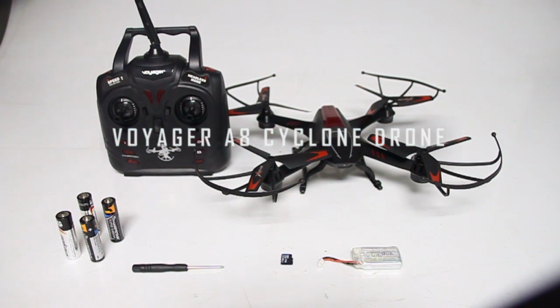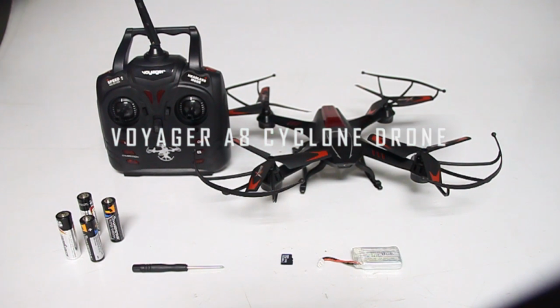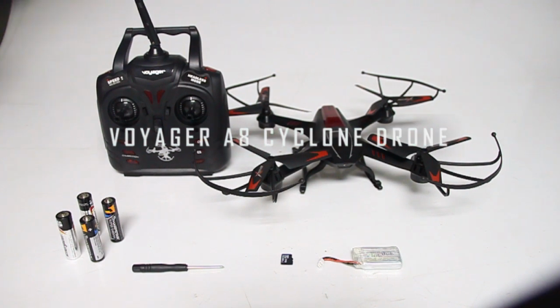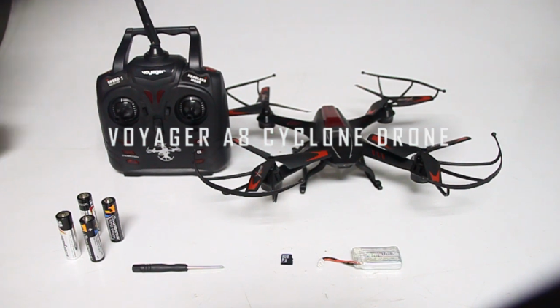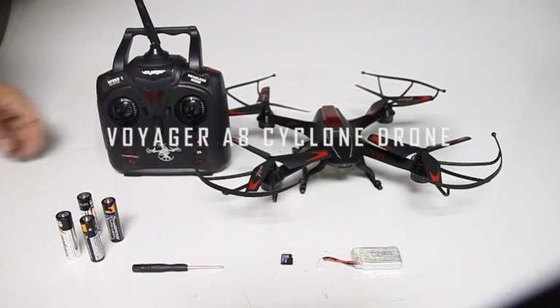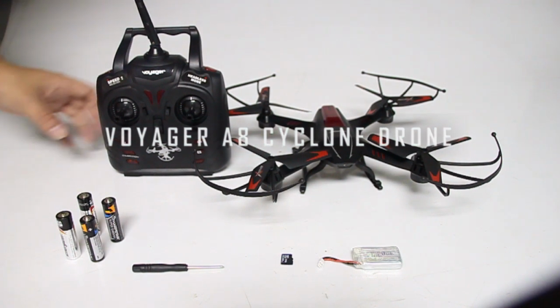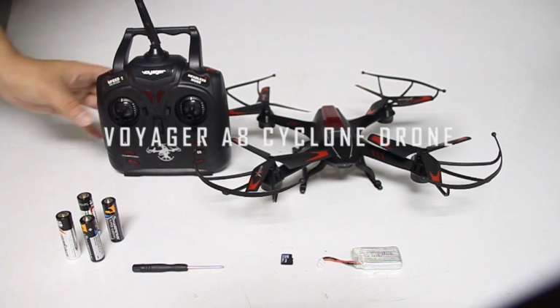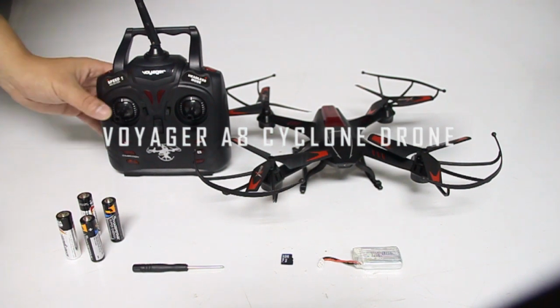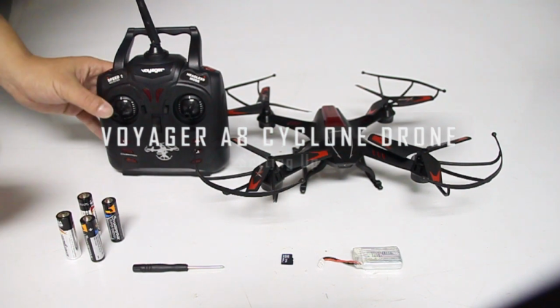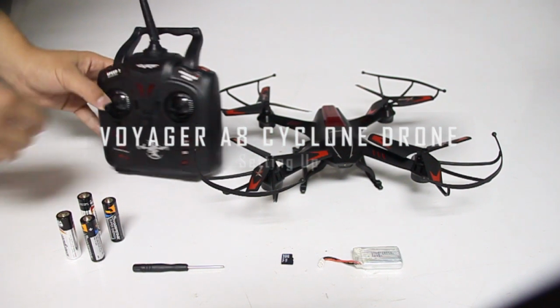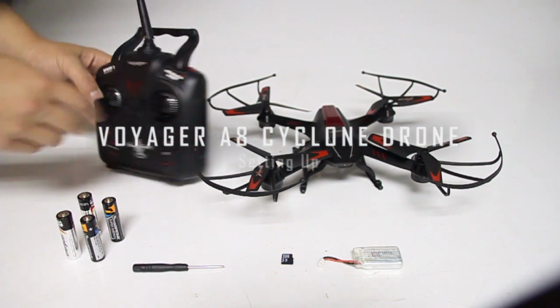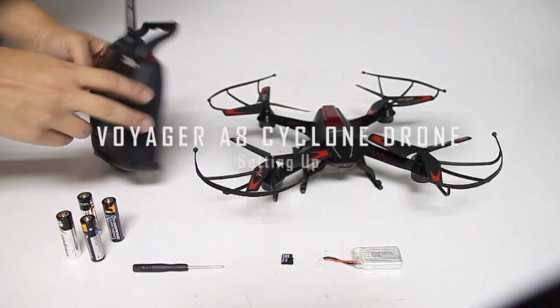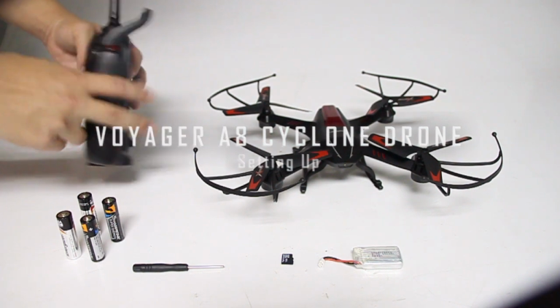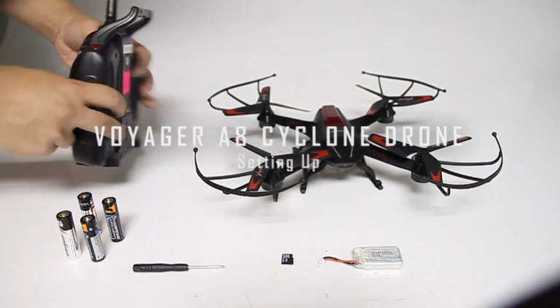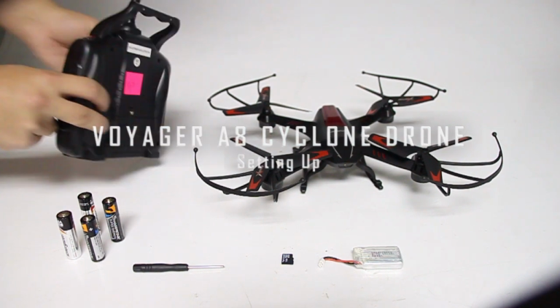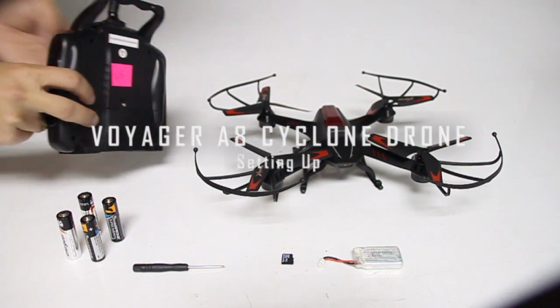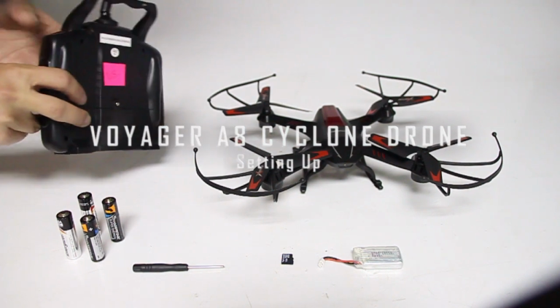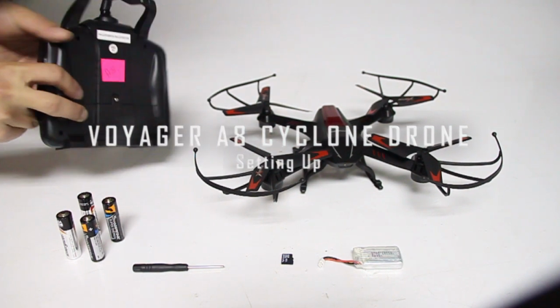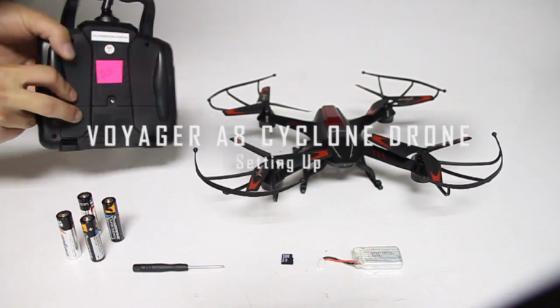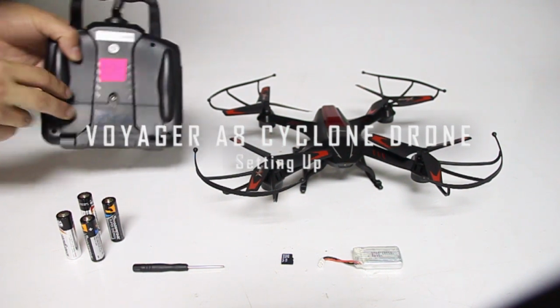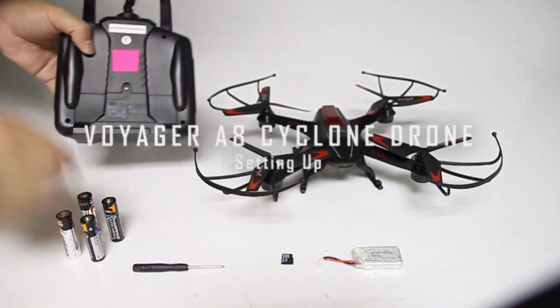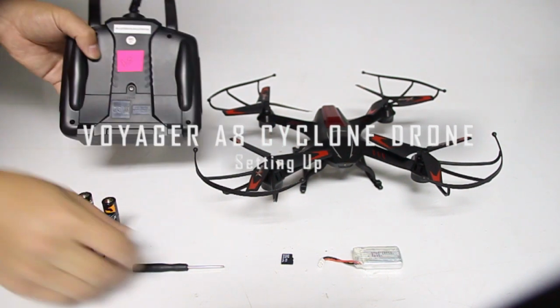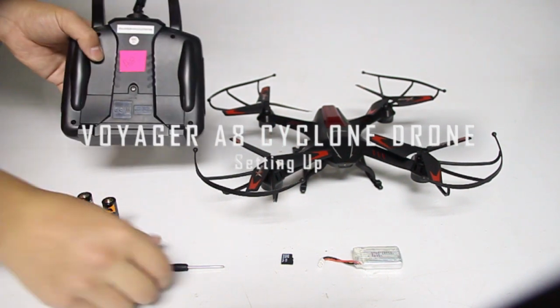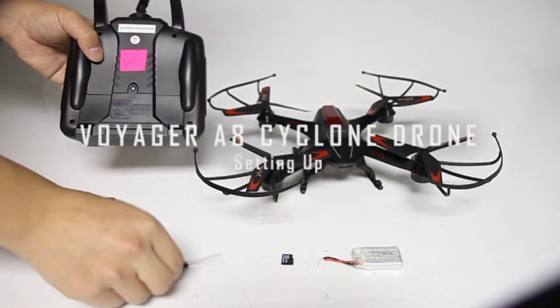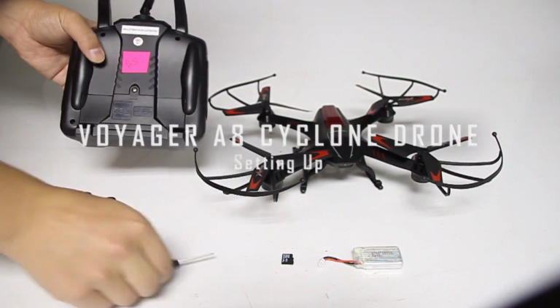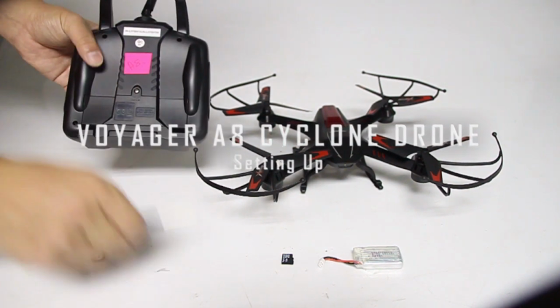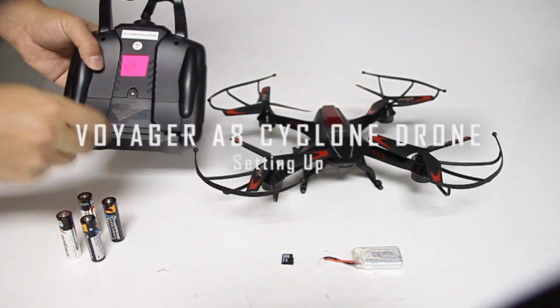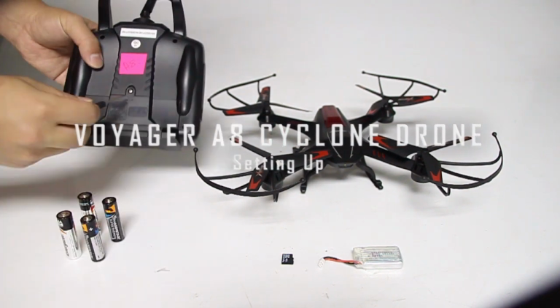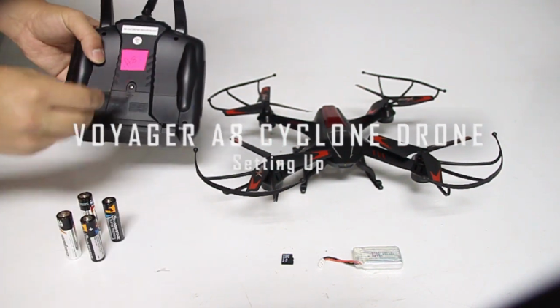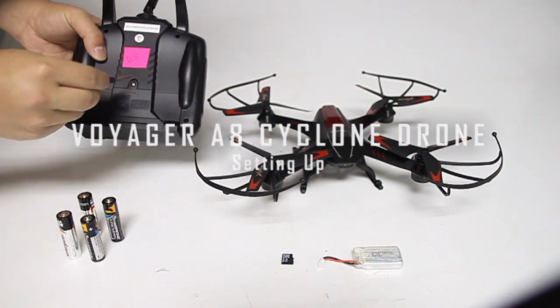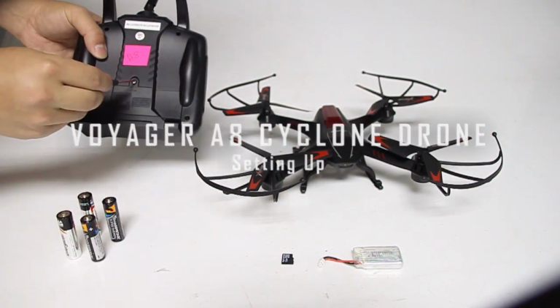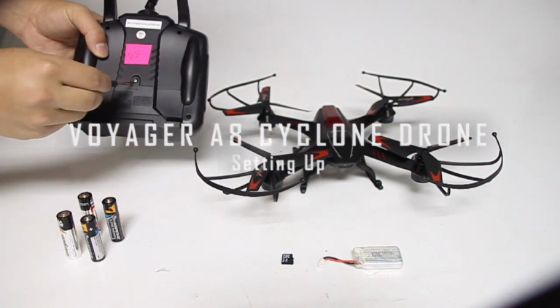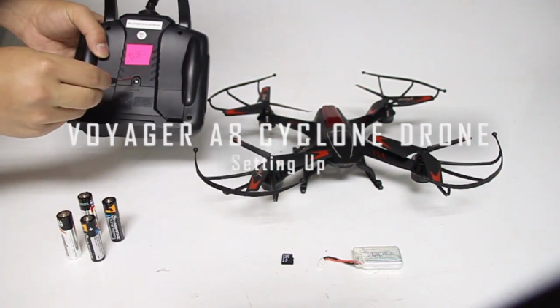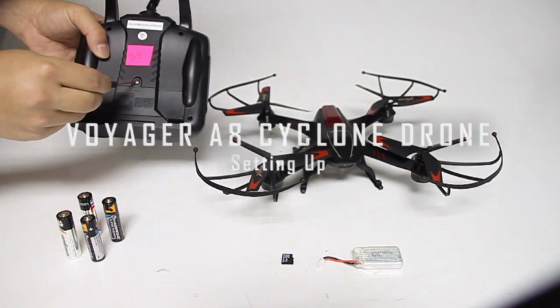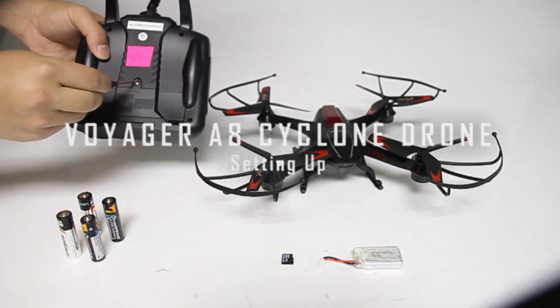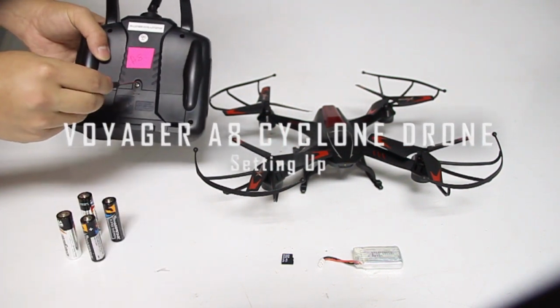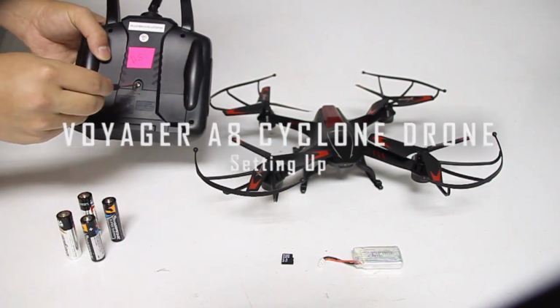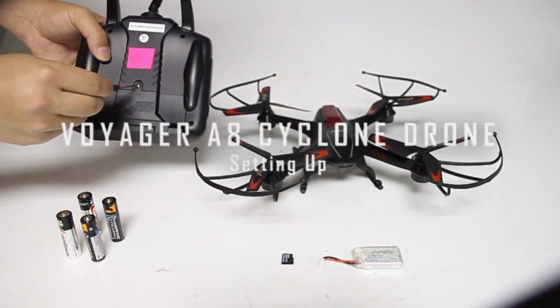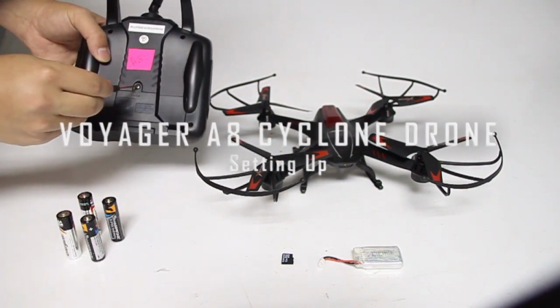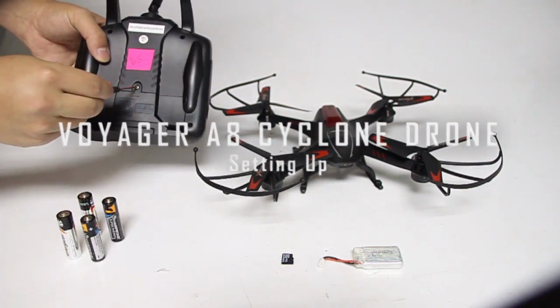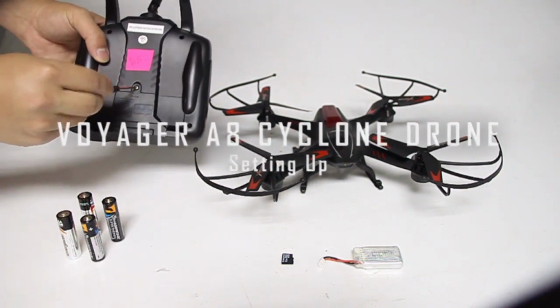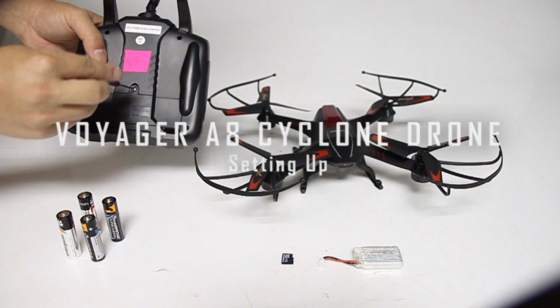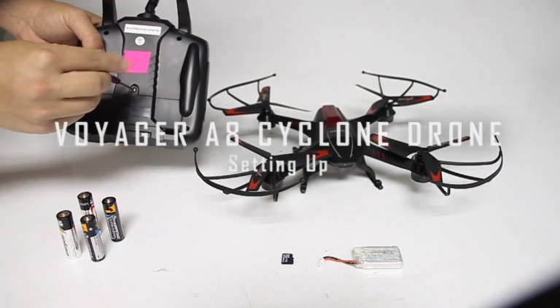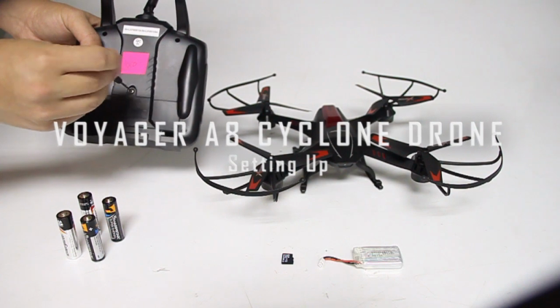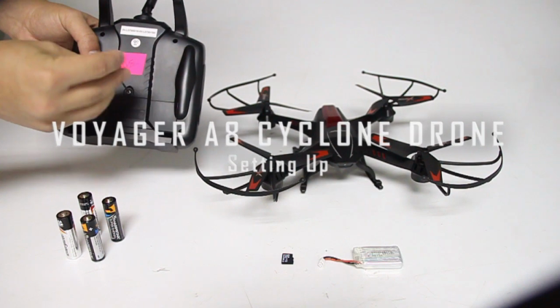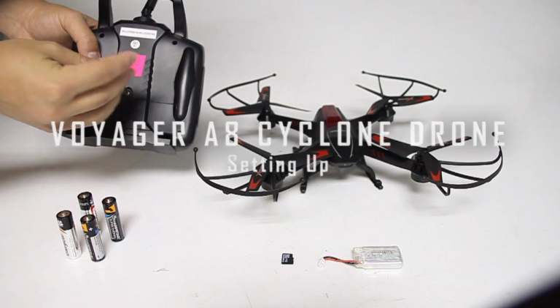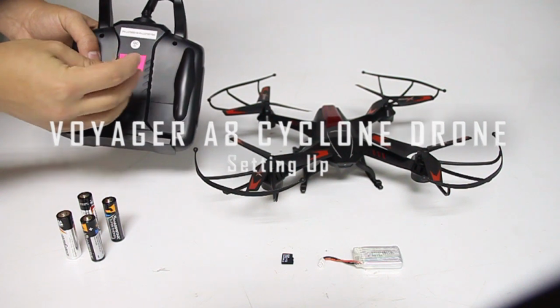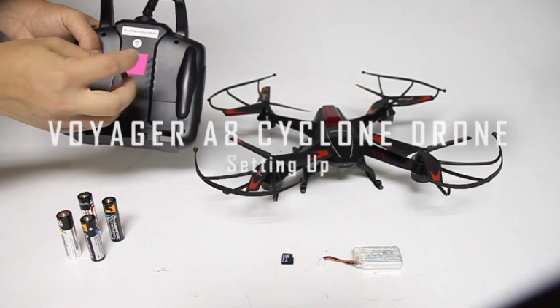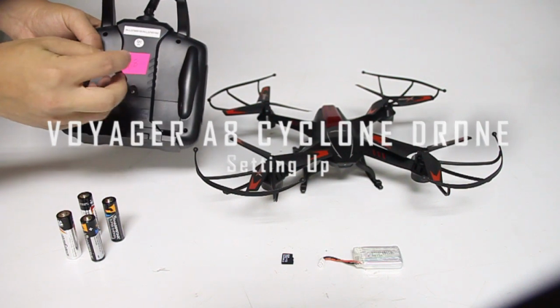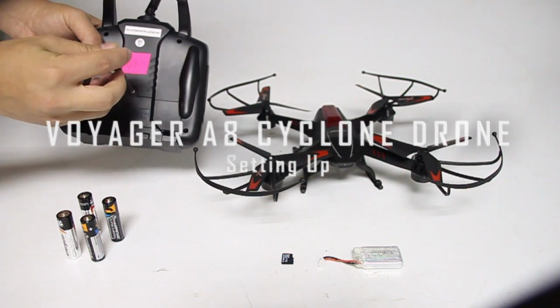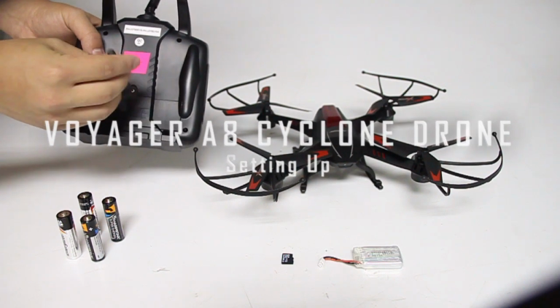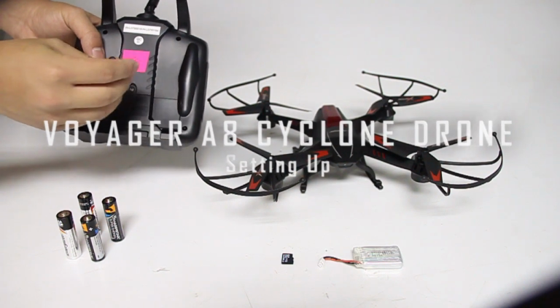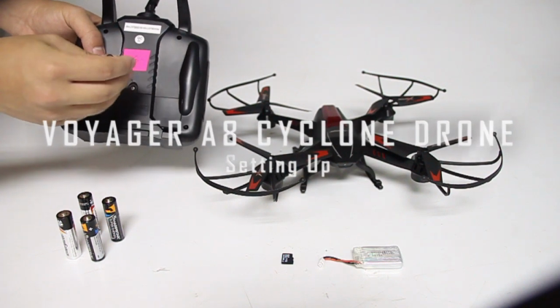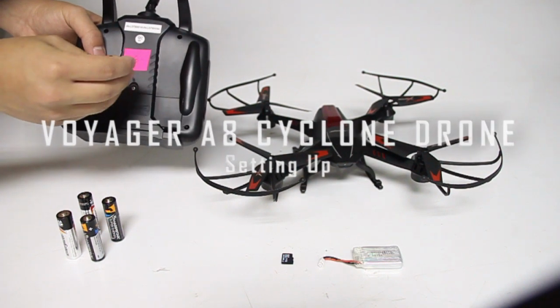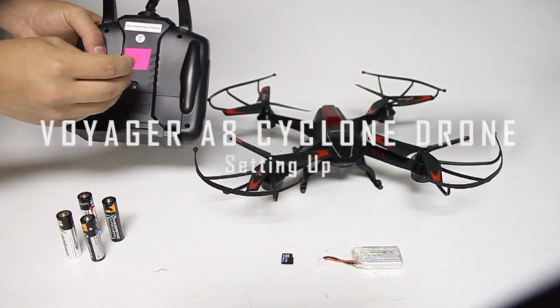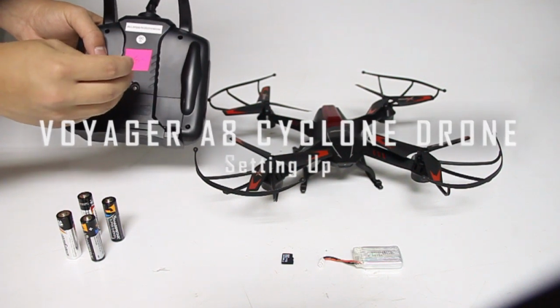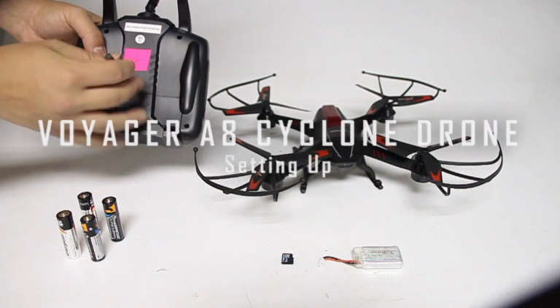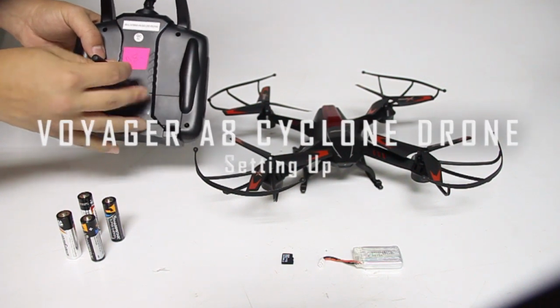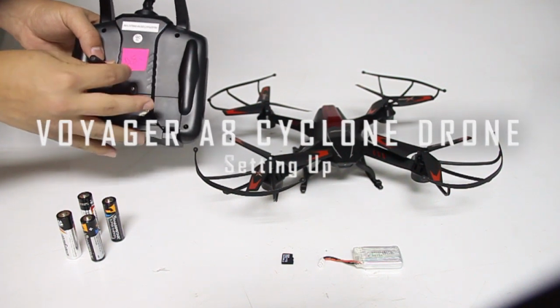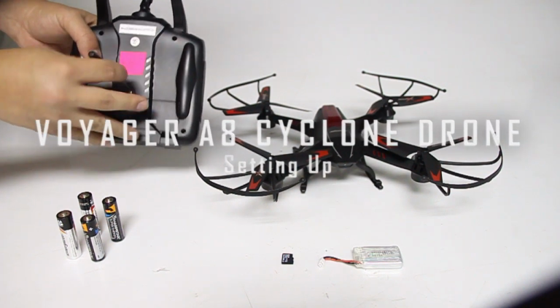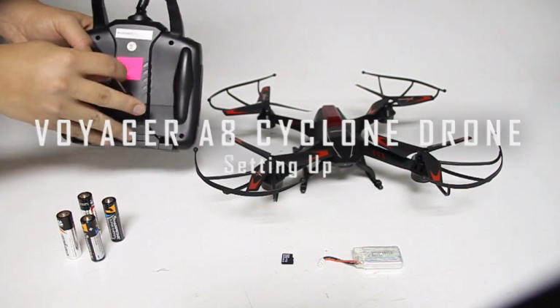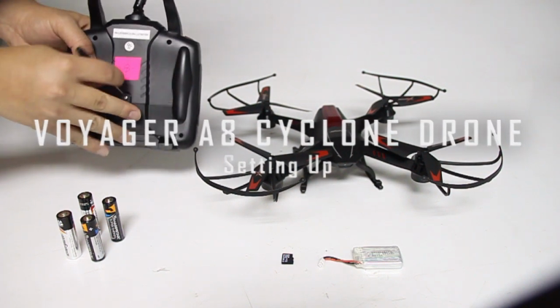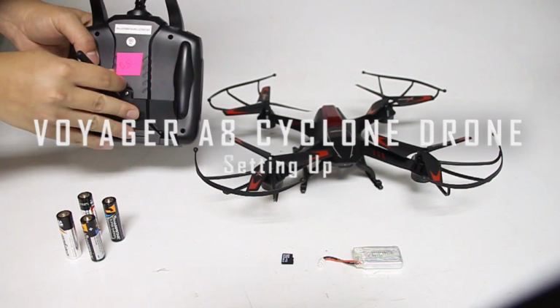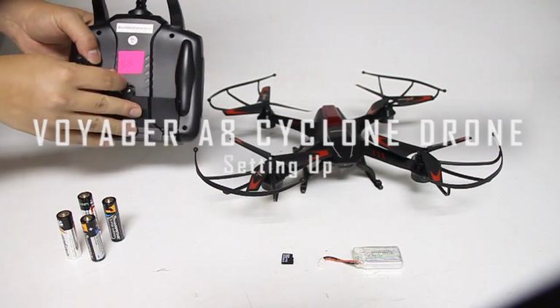Unscrew the battery compartment and insert four AA batteries to start. Please note batteries are not included.